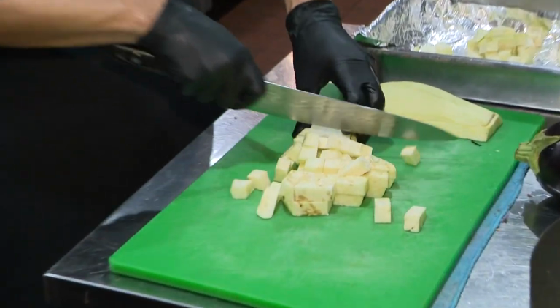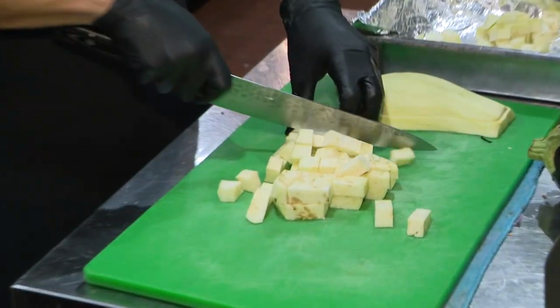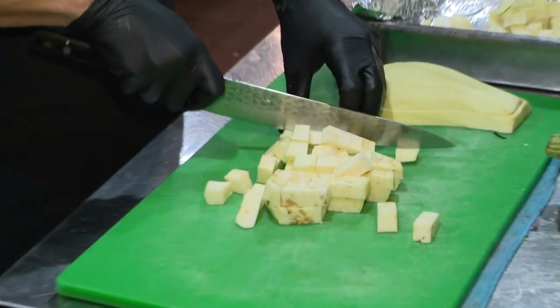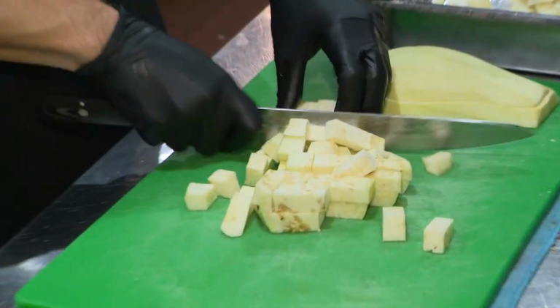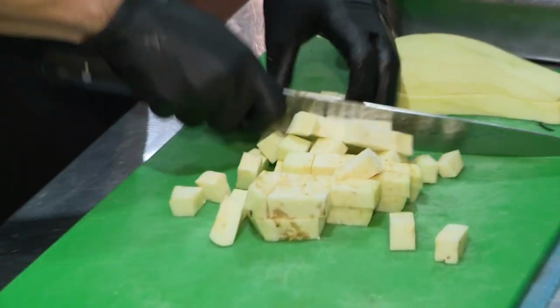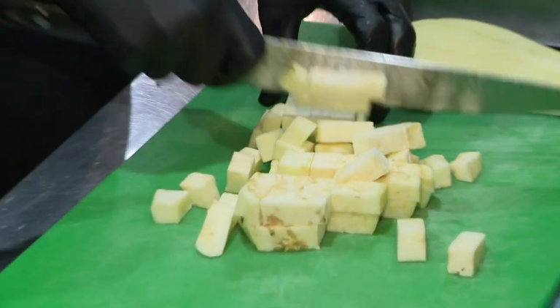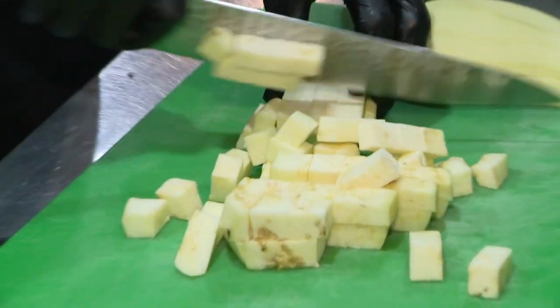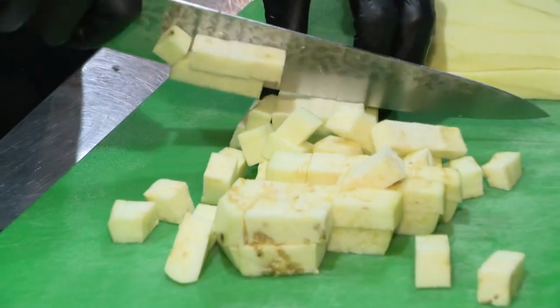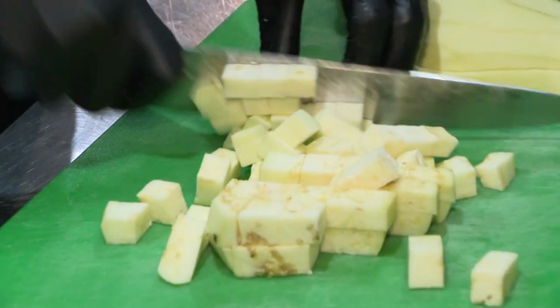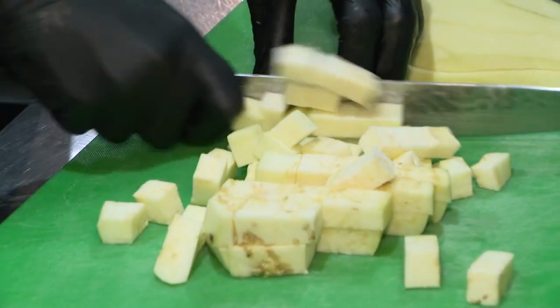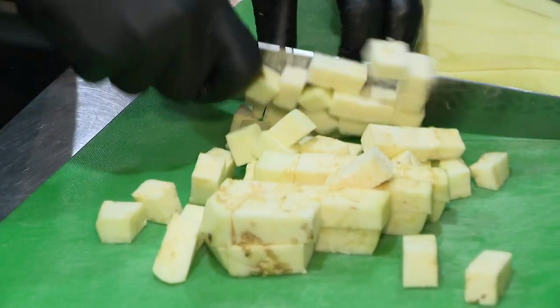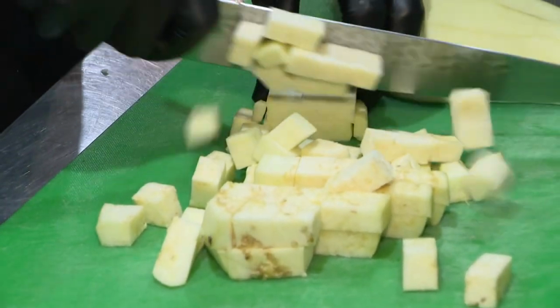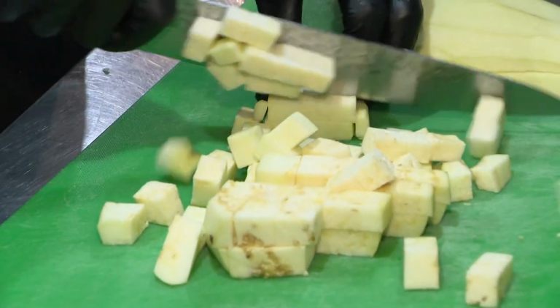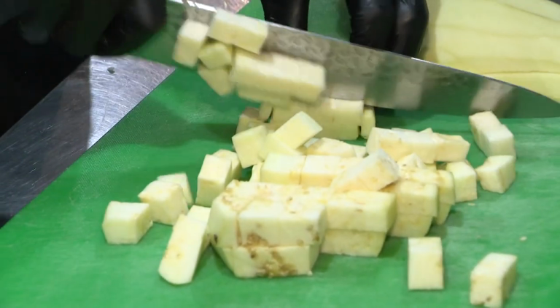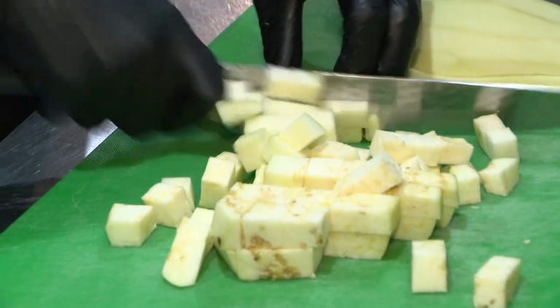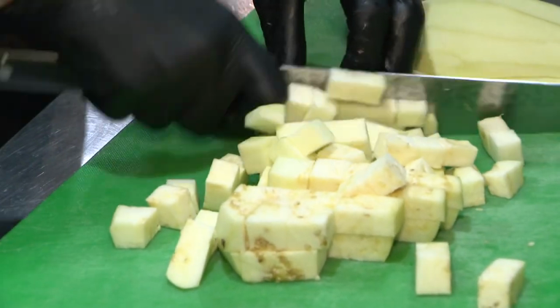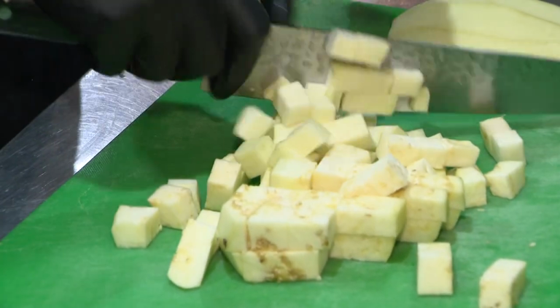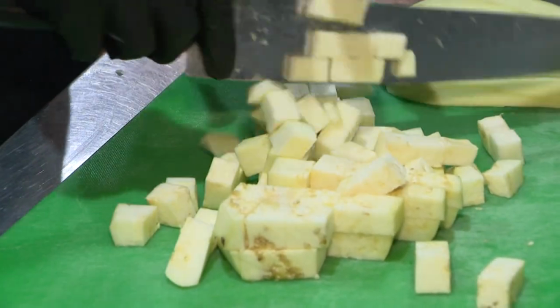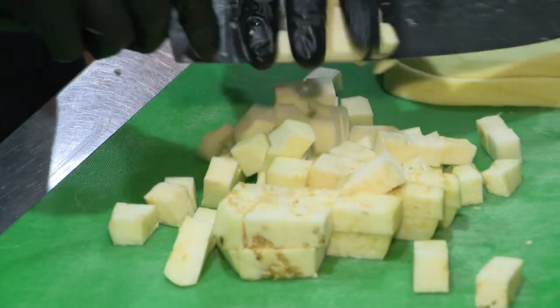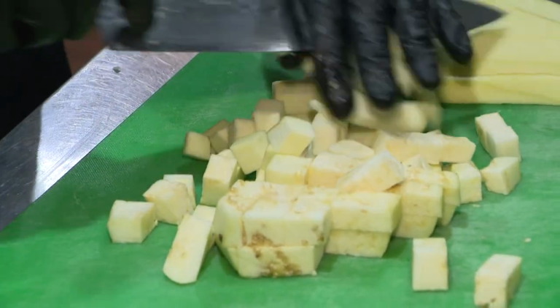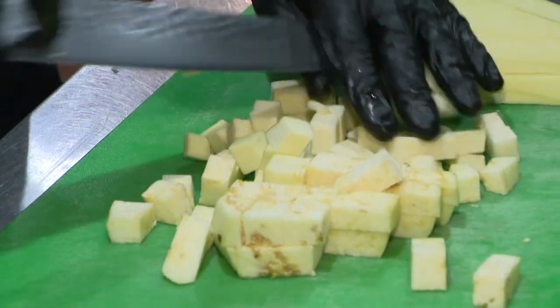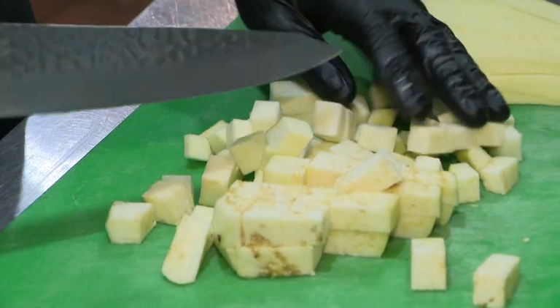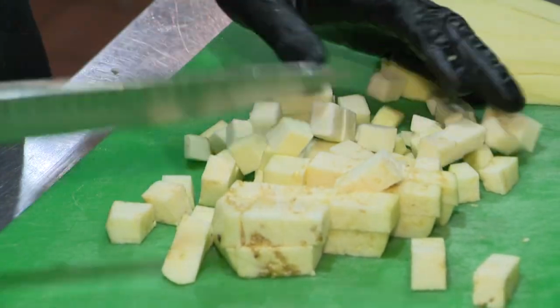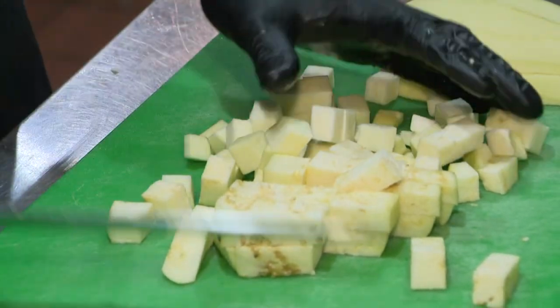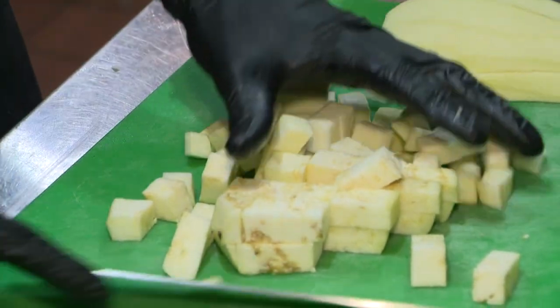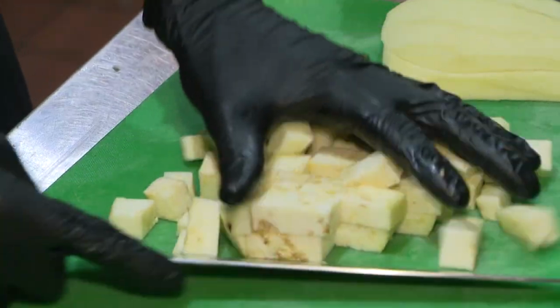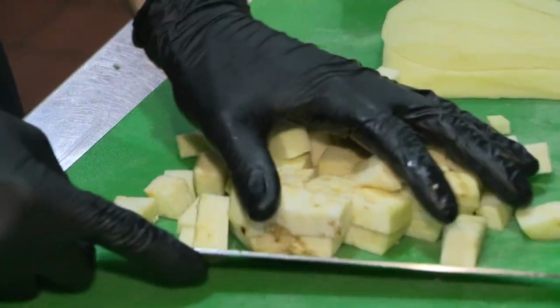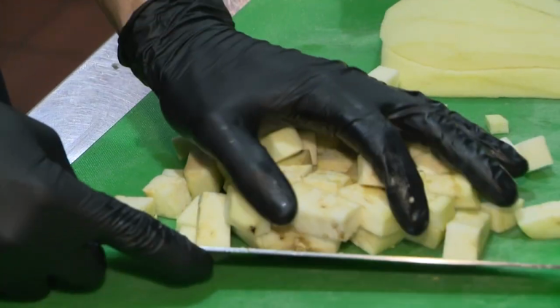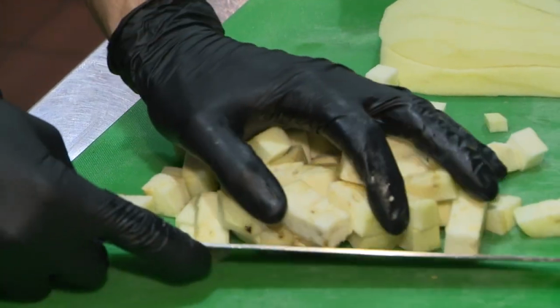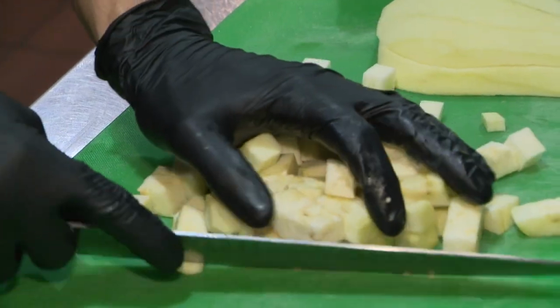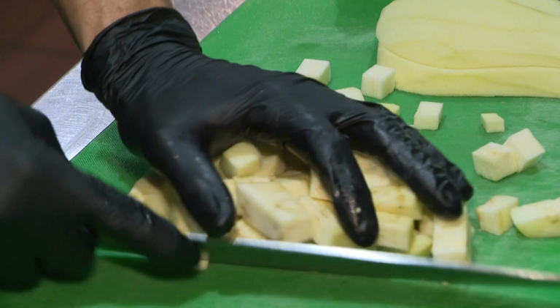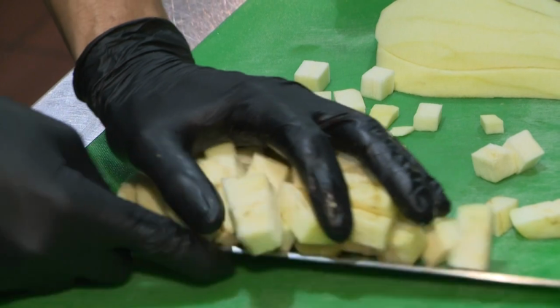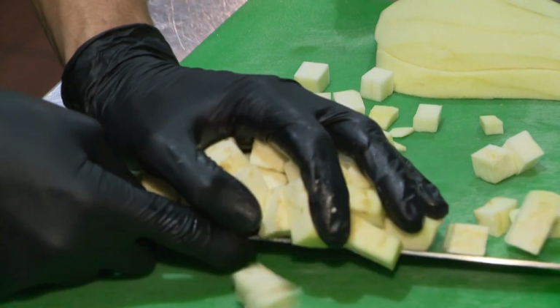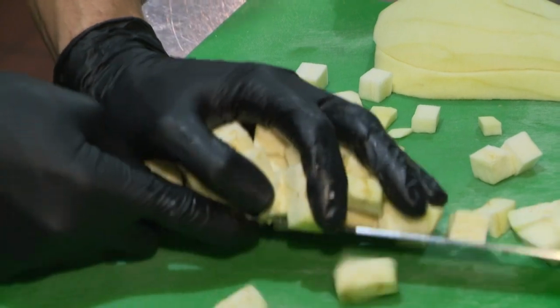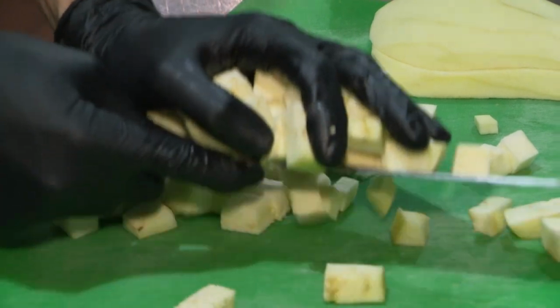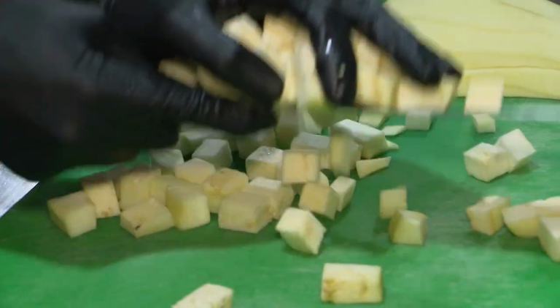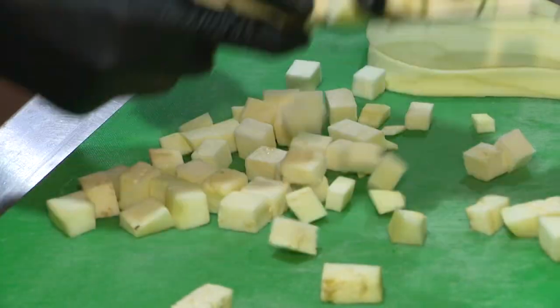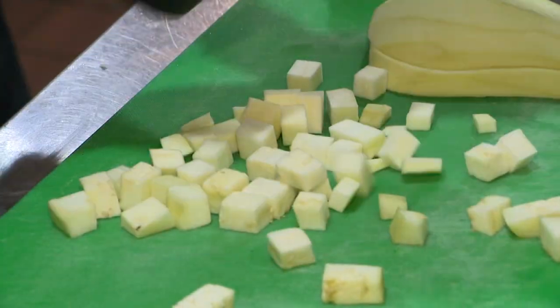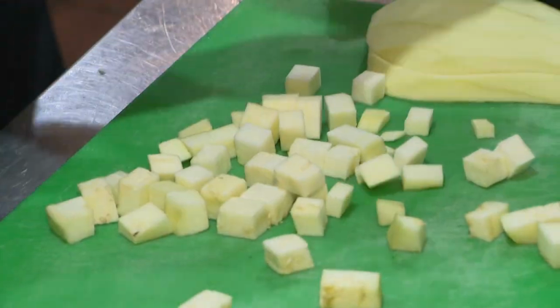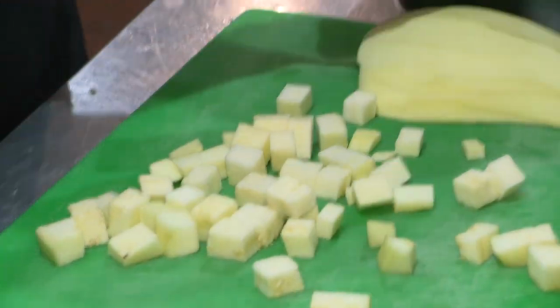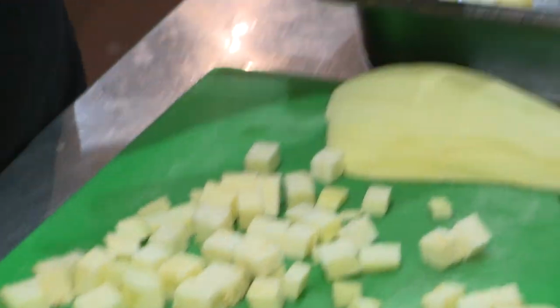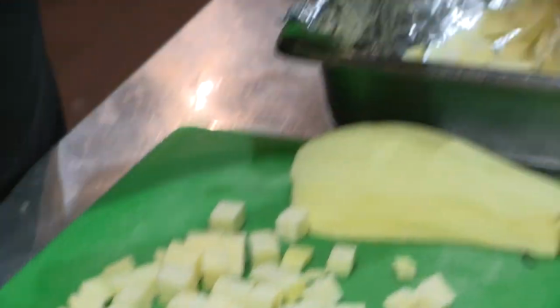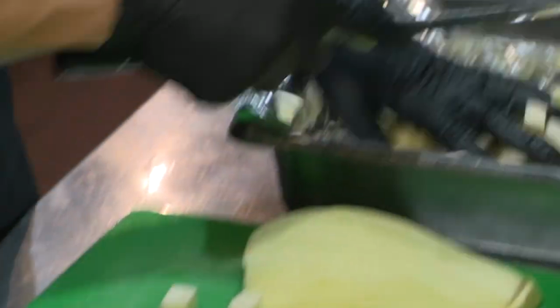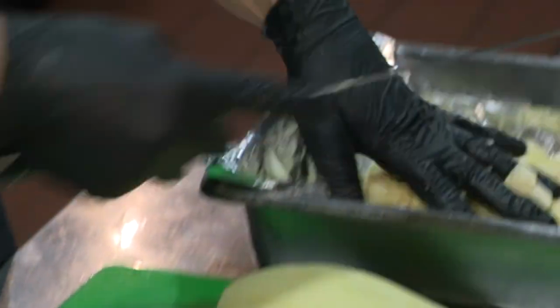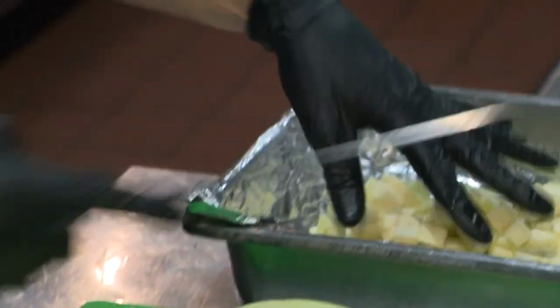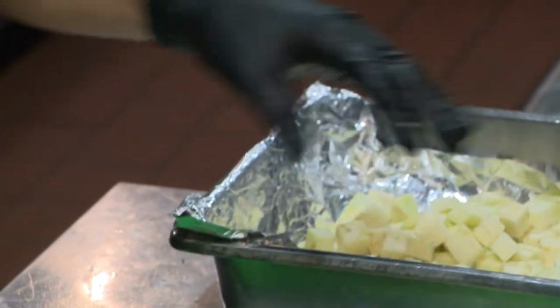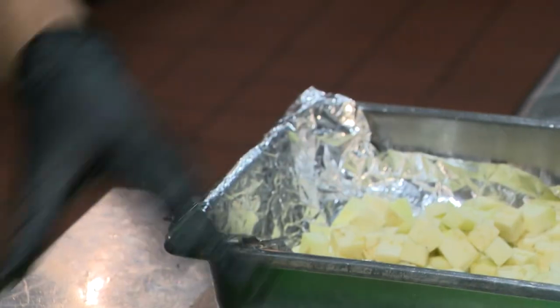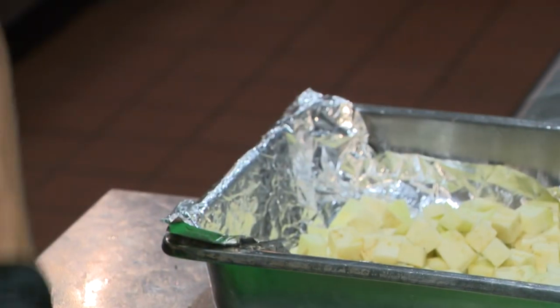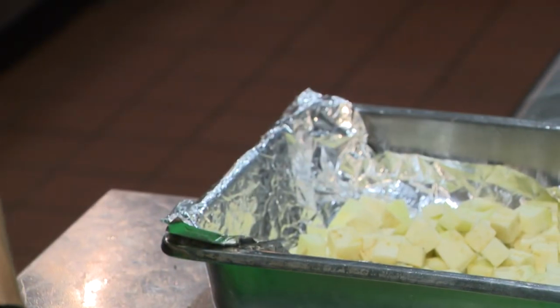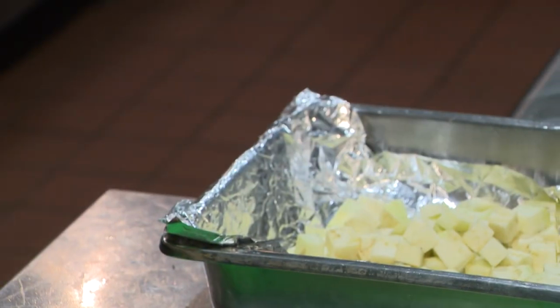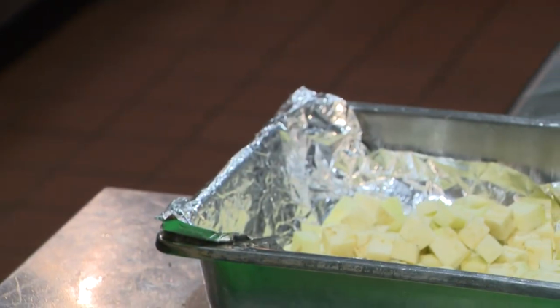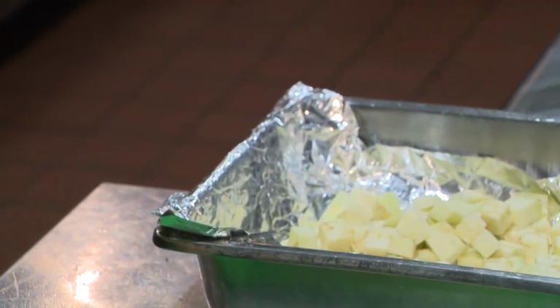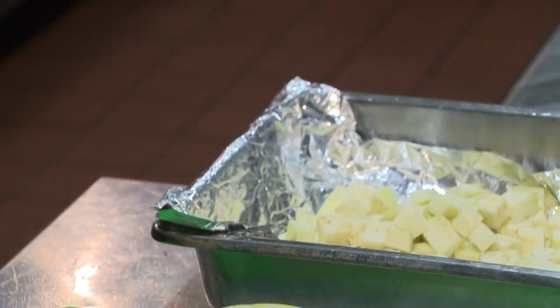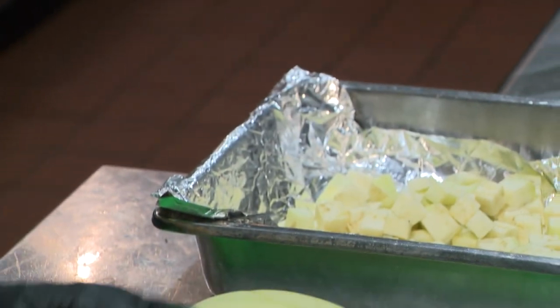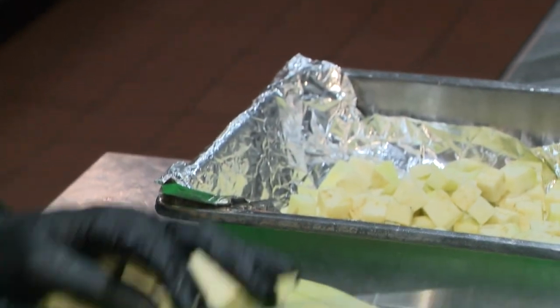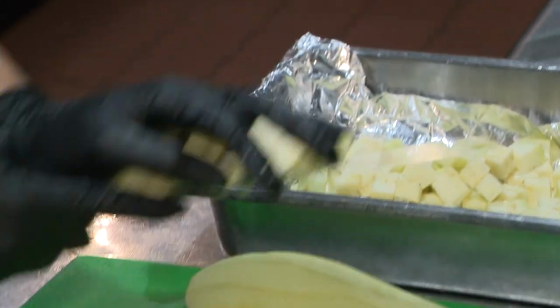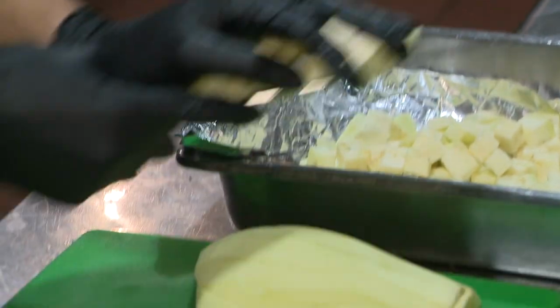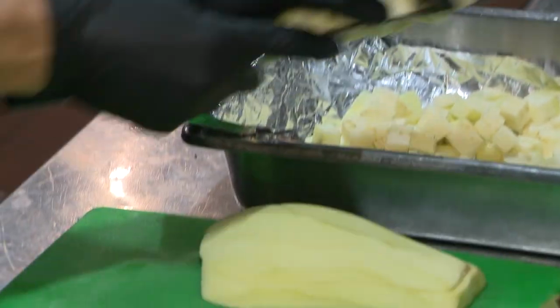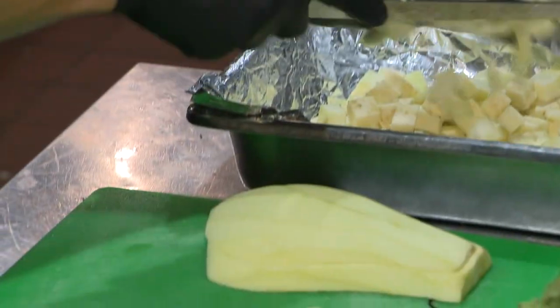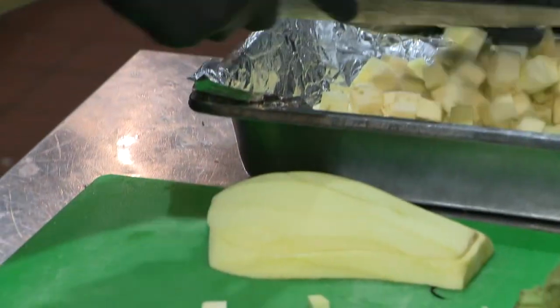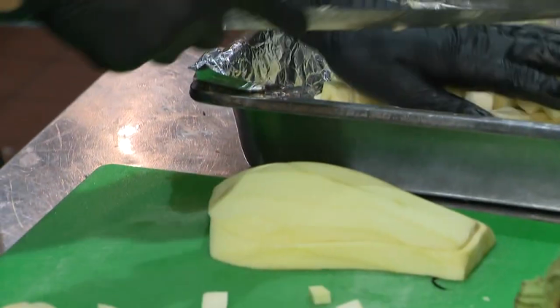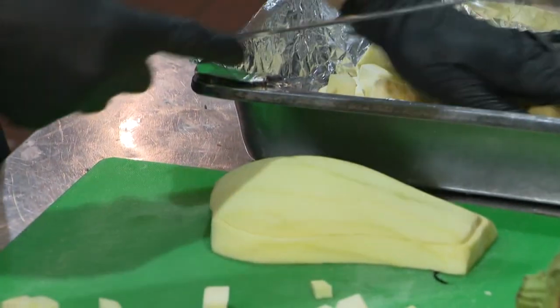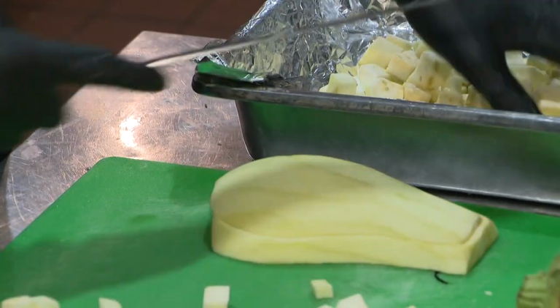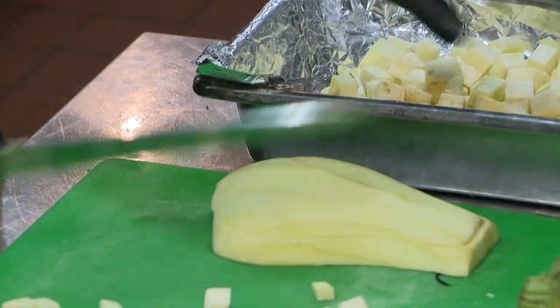Are you from Greece? Yes, I'm from Greece. How much fun is it to be able to cook it here? It's fun — introduce it all. I like it.